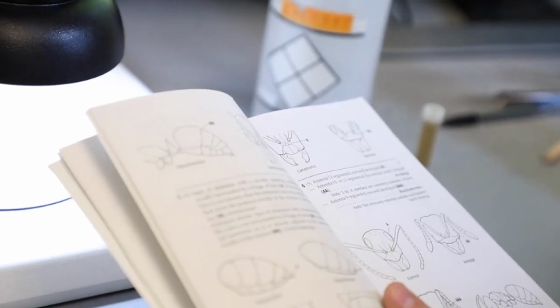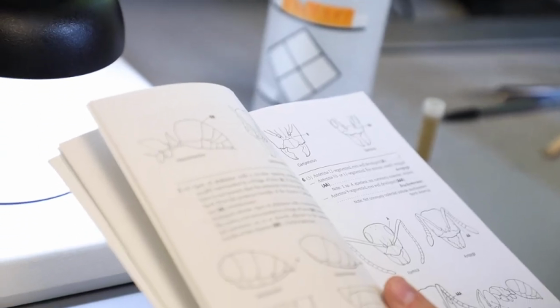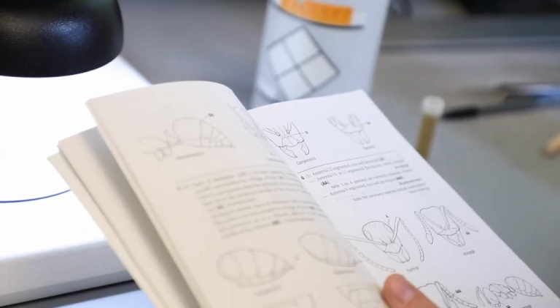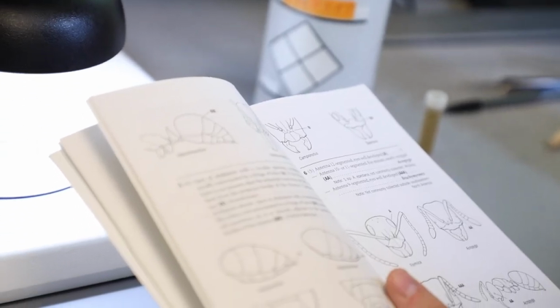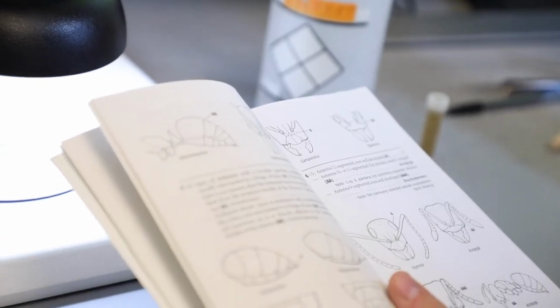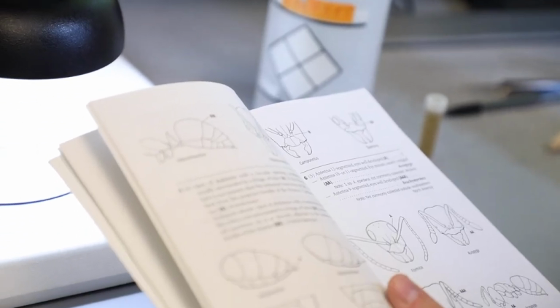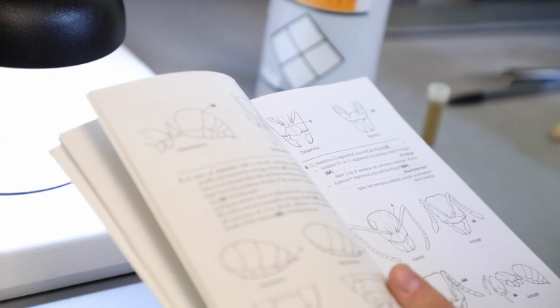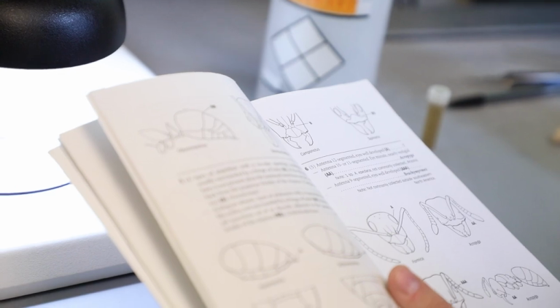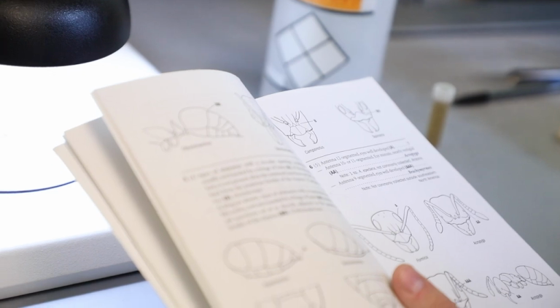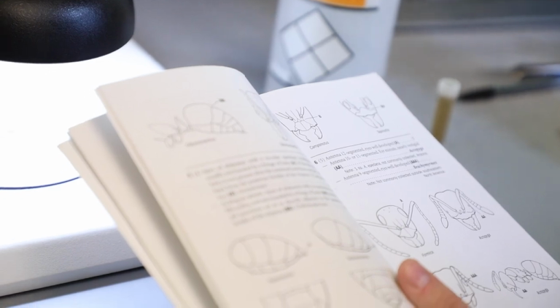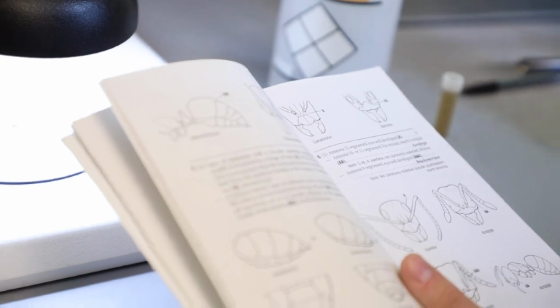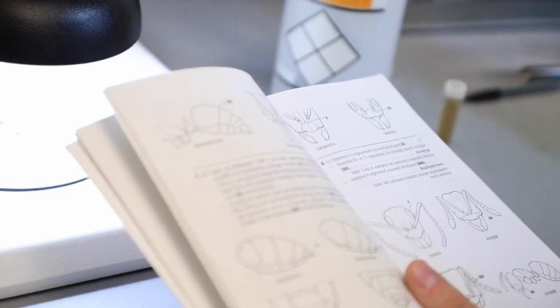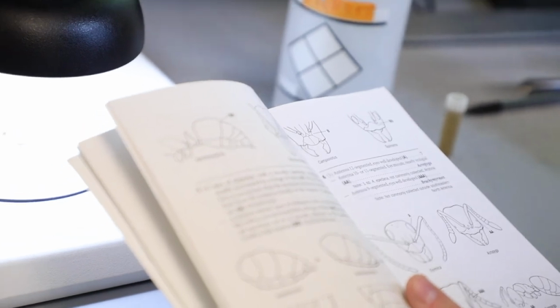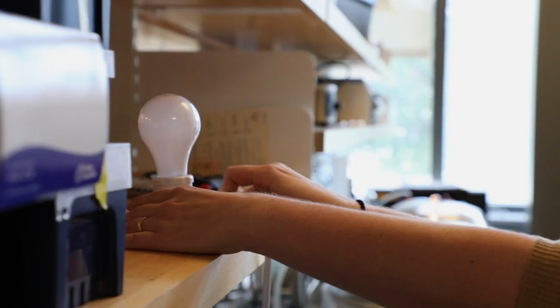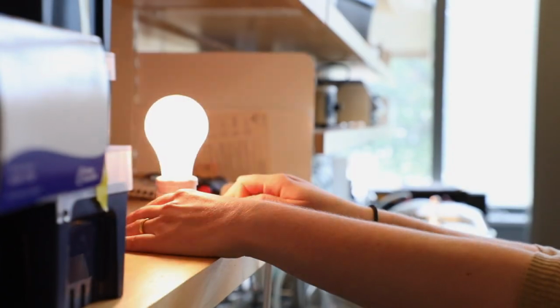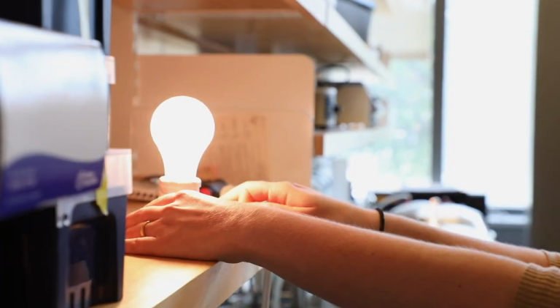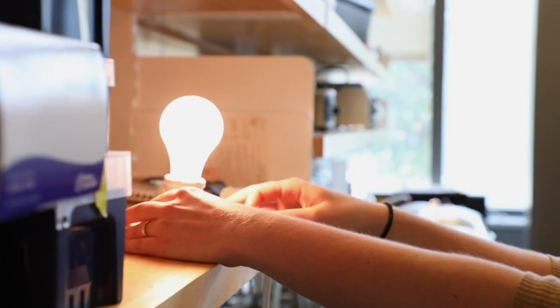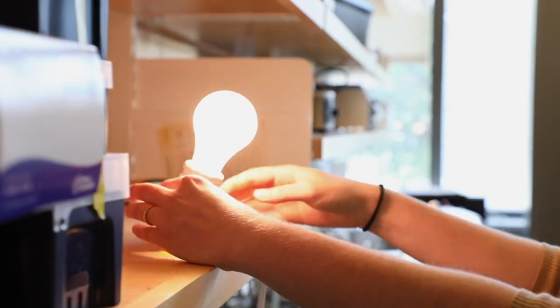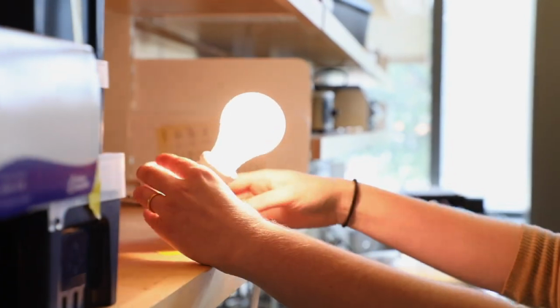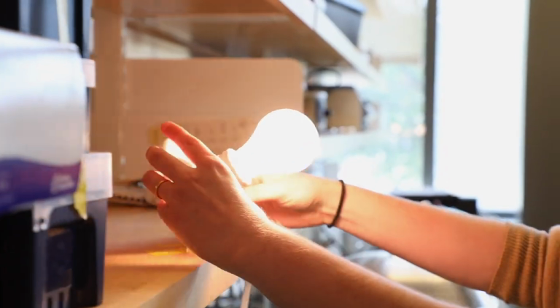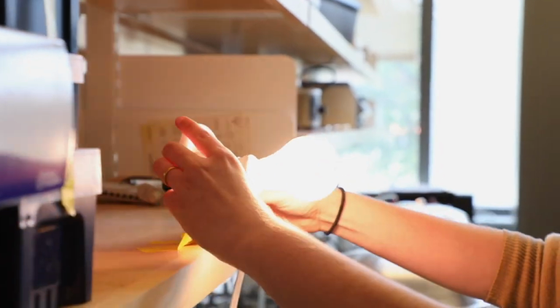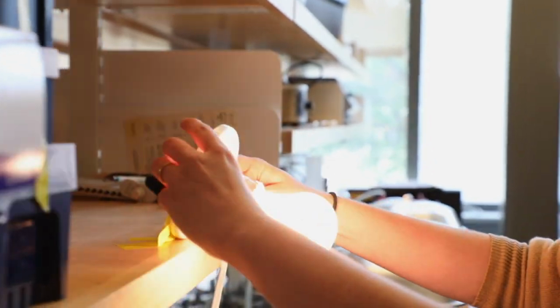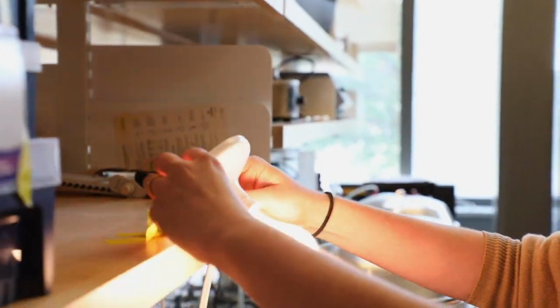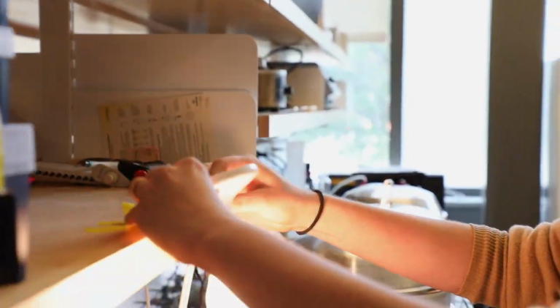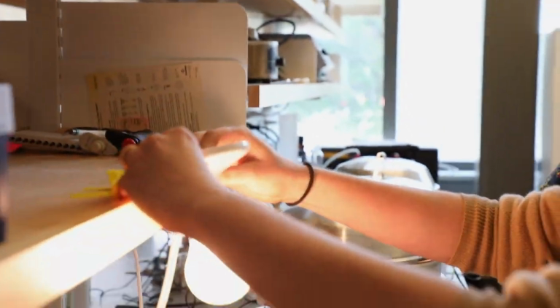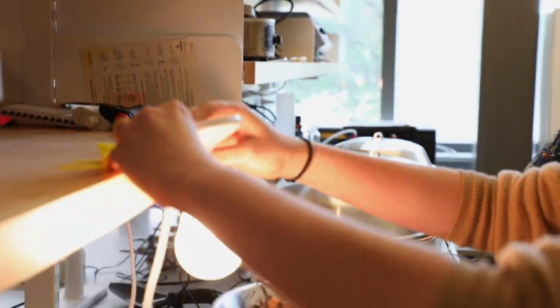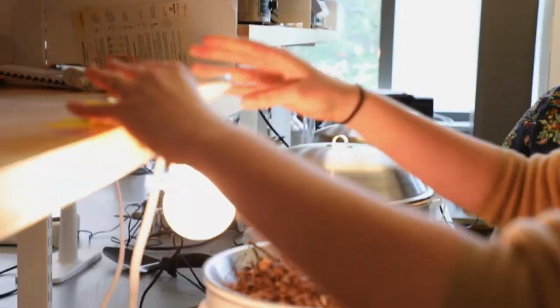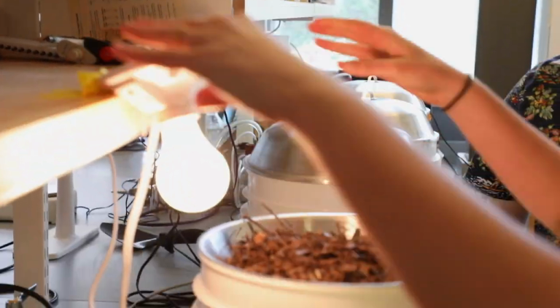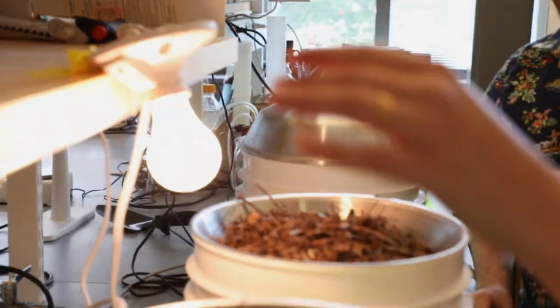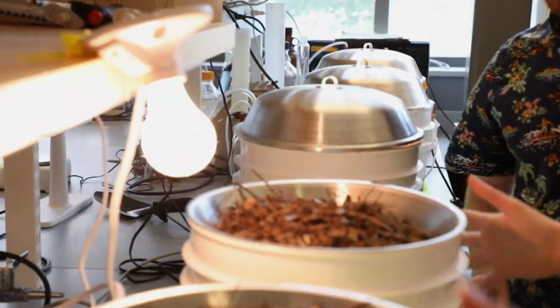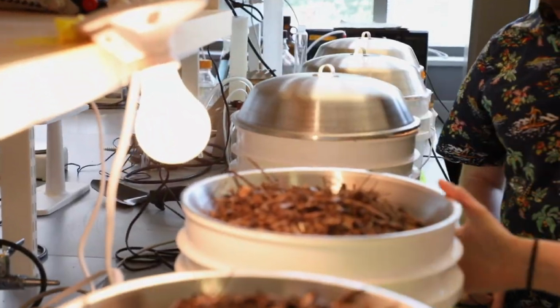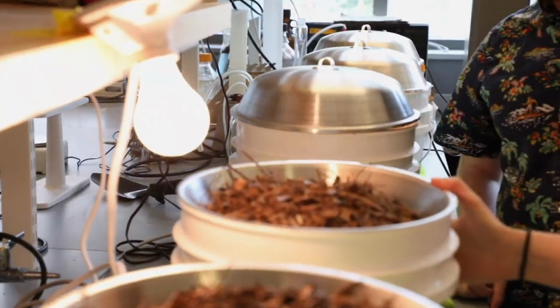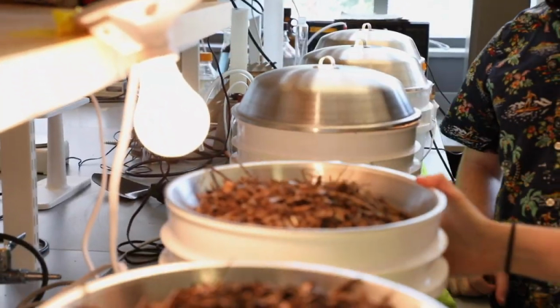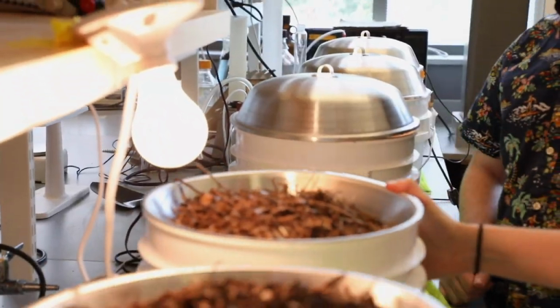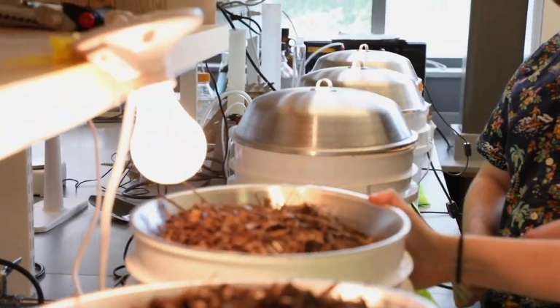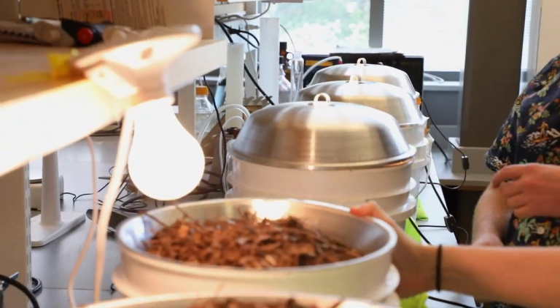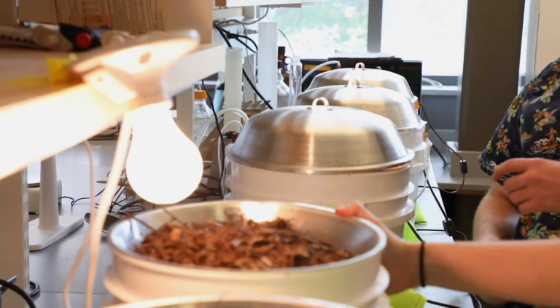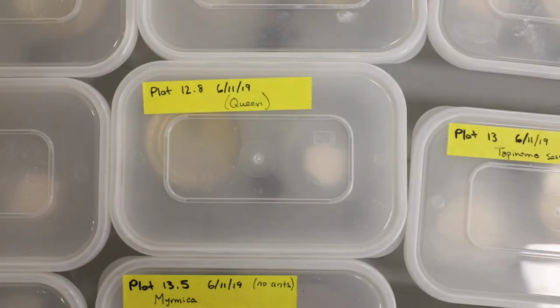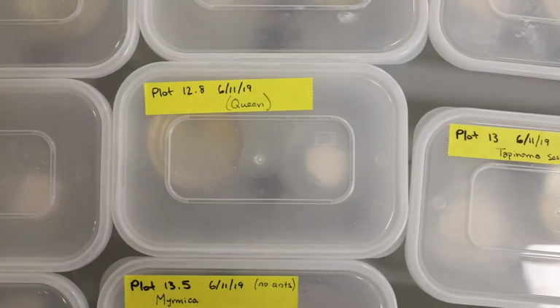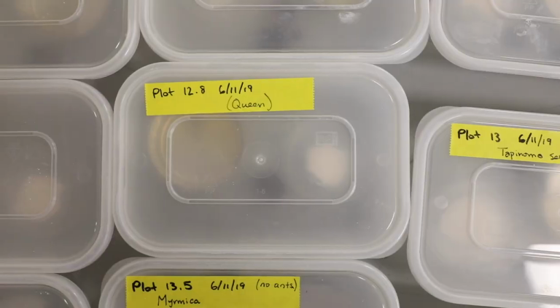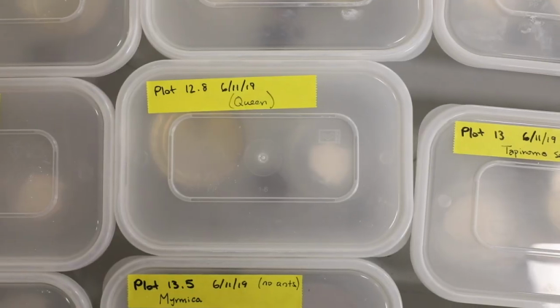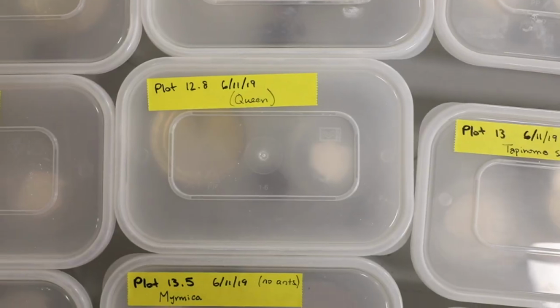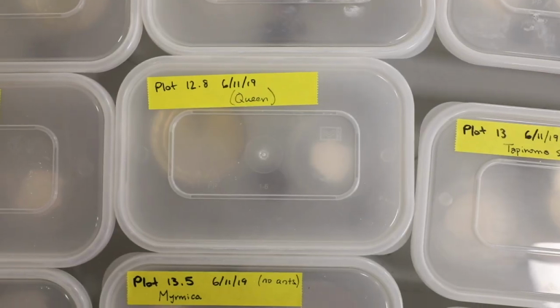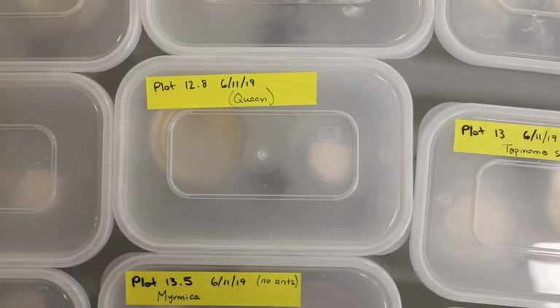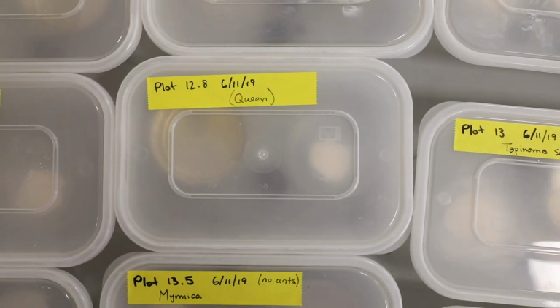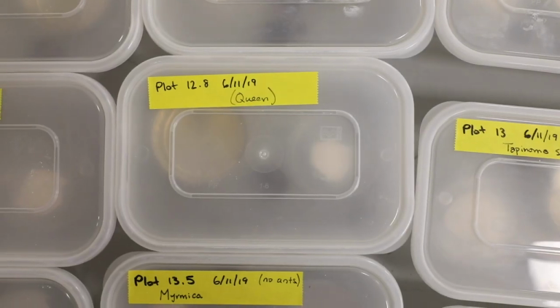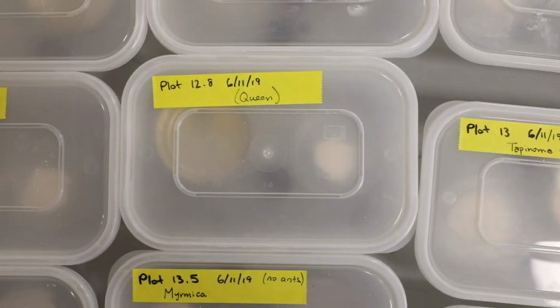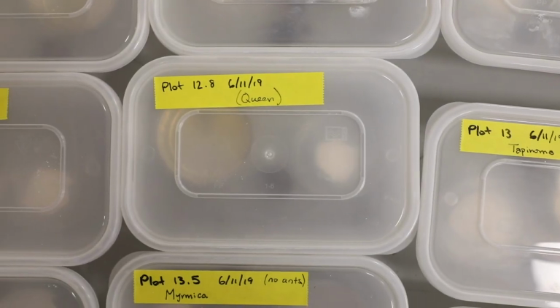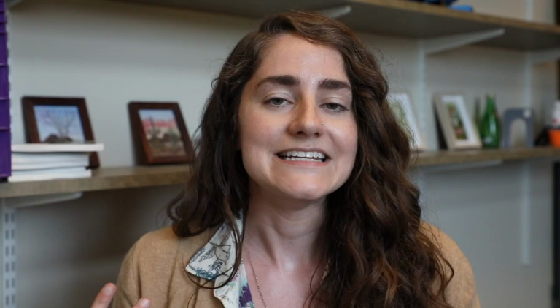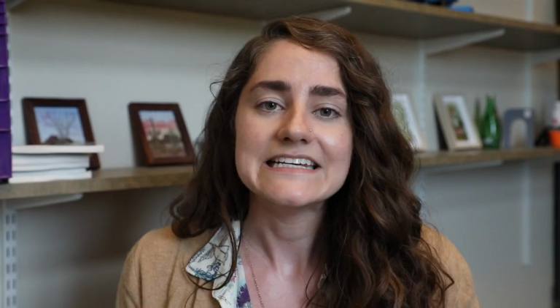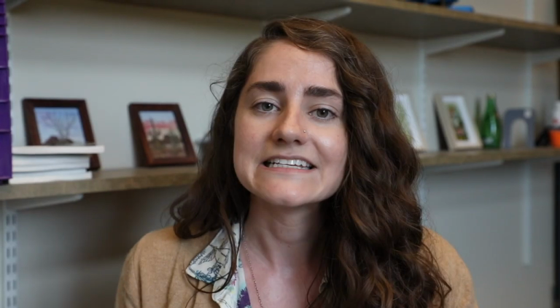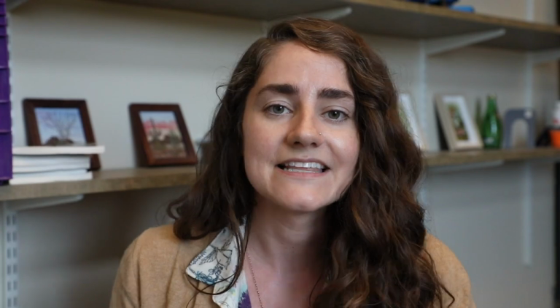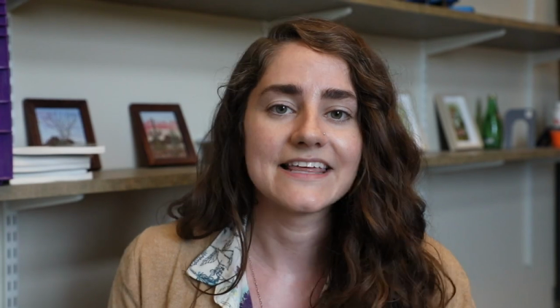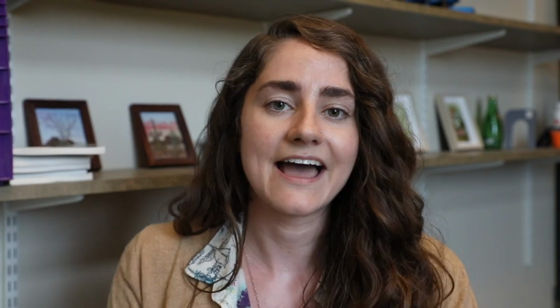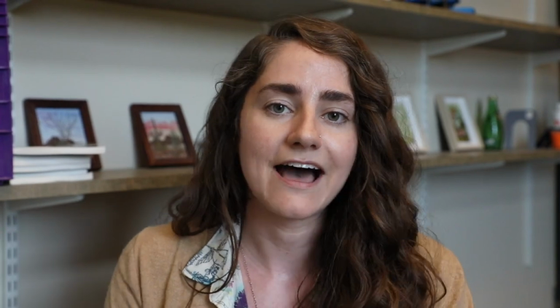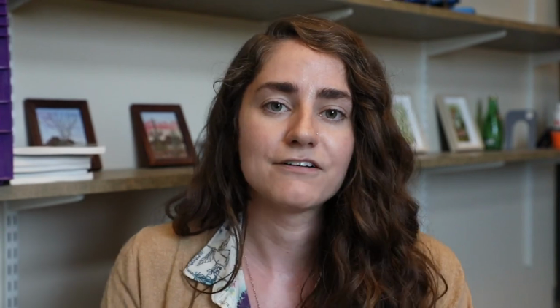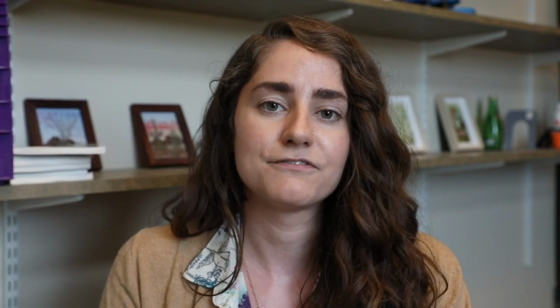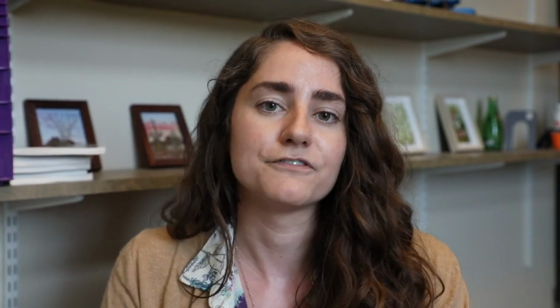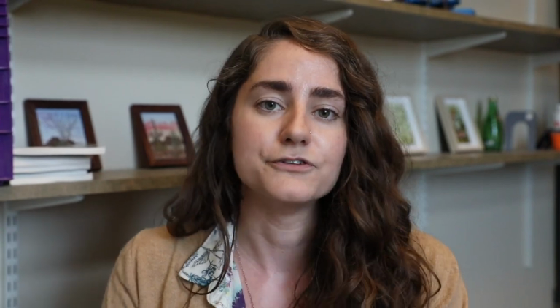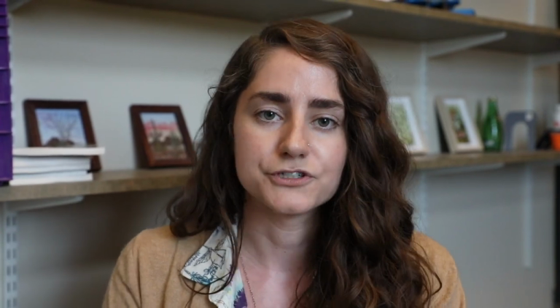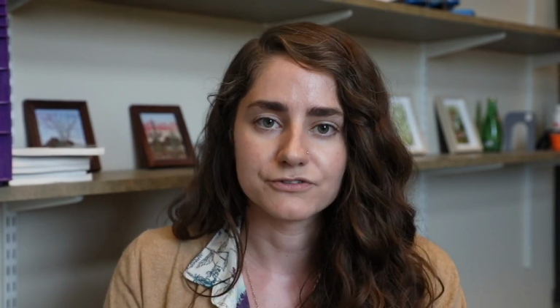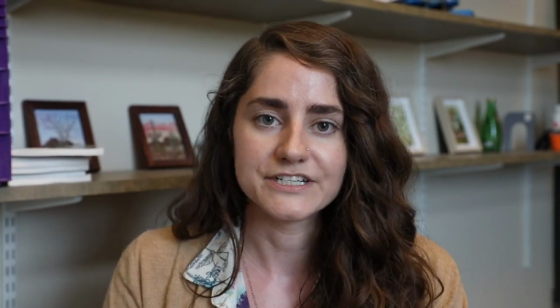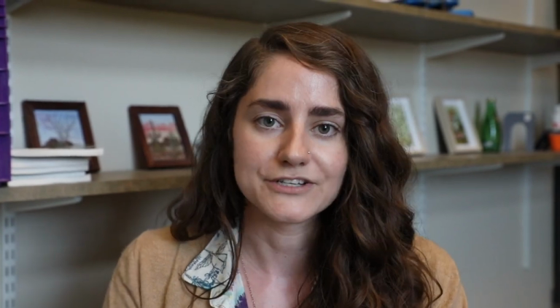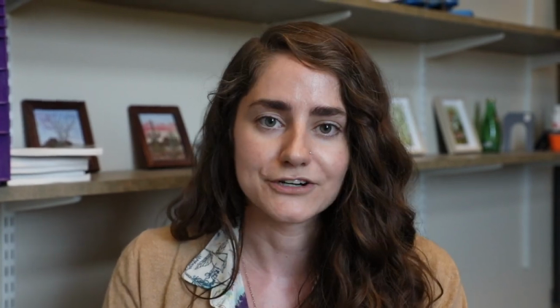I've learned so much about the students. We've gotten to talk very specifically about hopes and dreams and ideas that they have for future research.